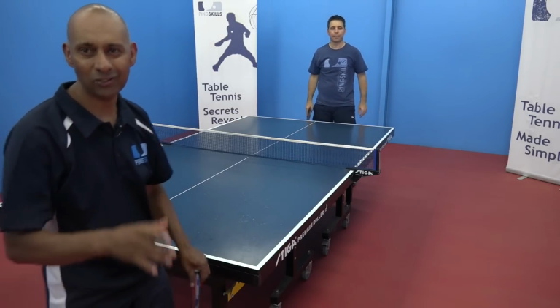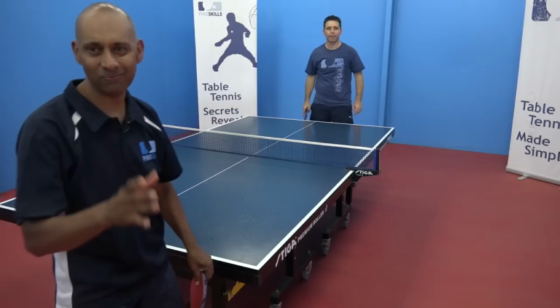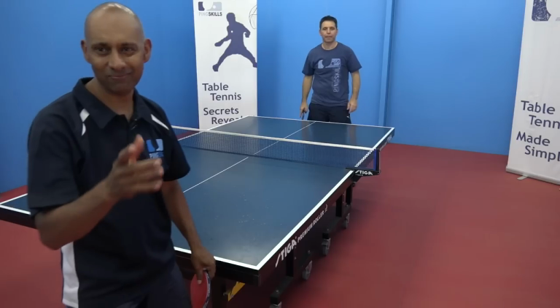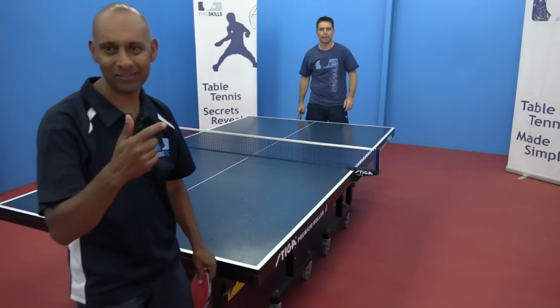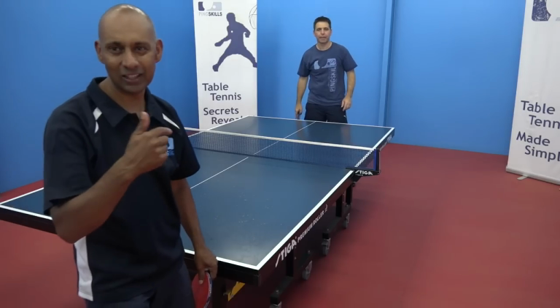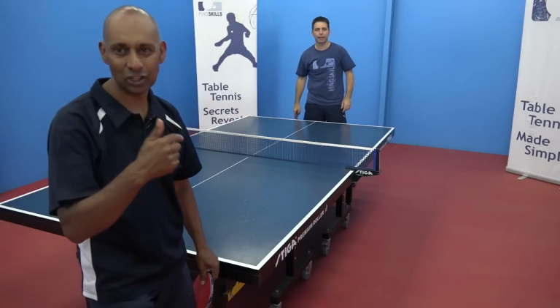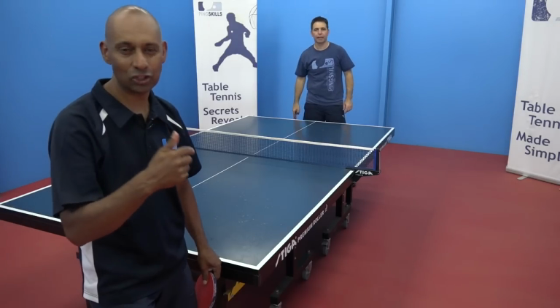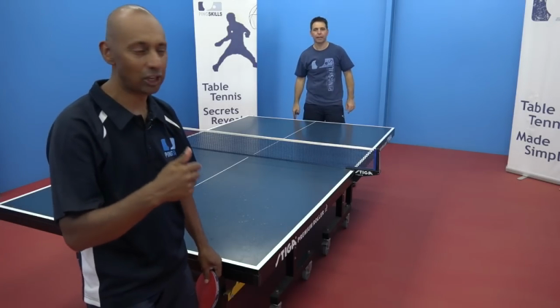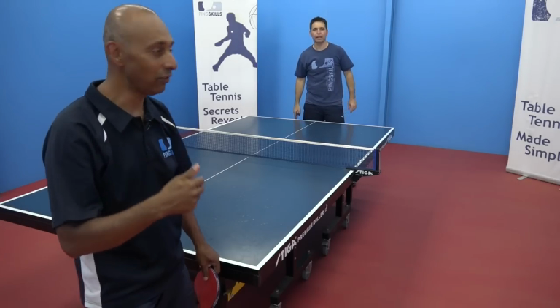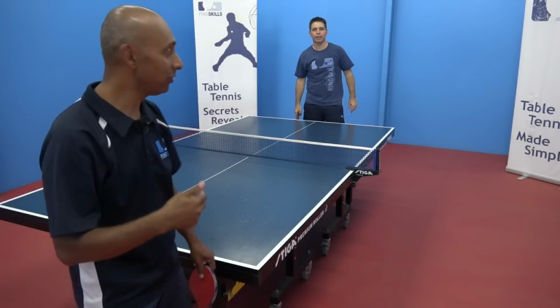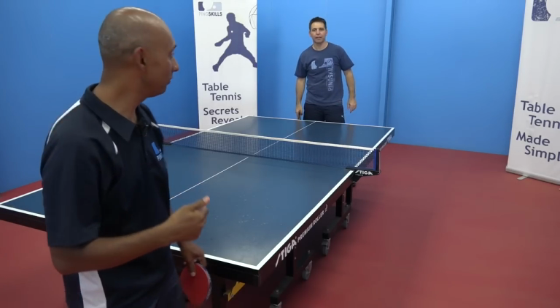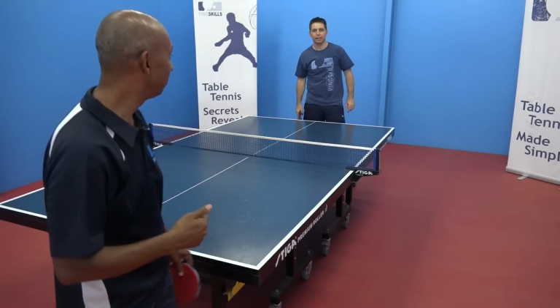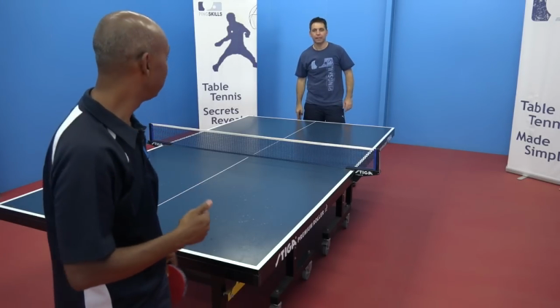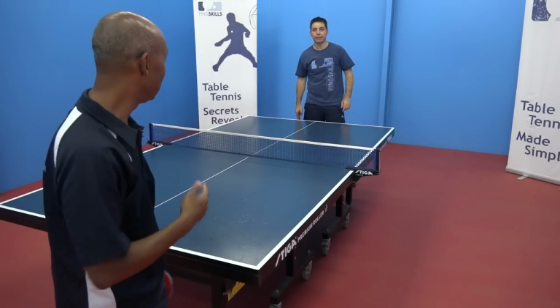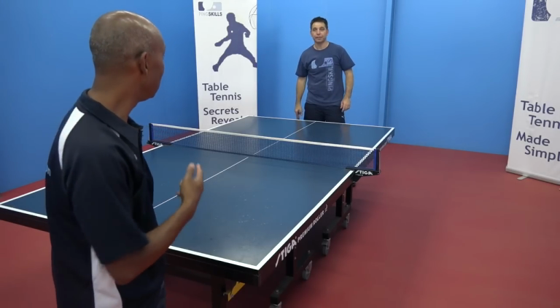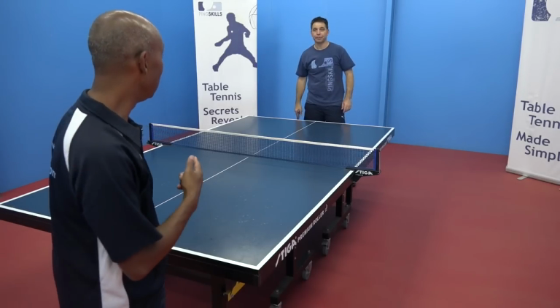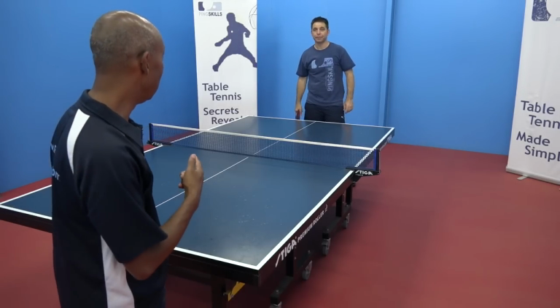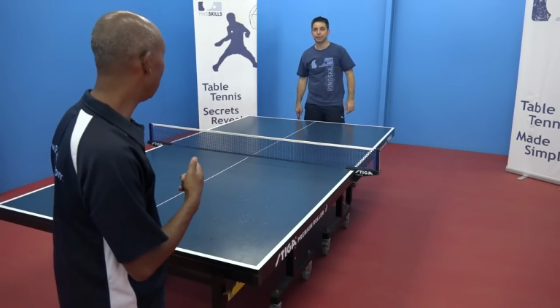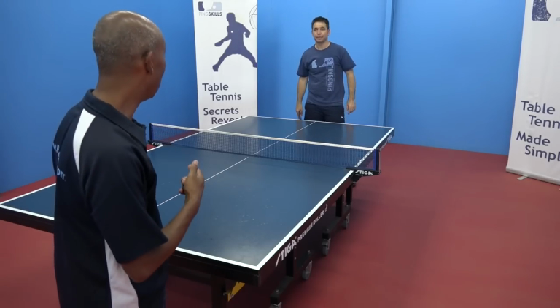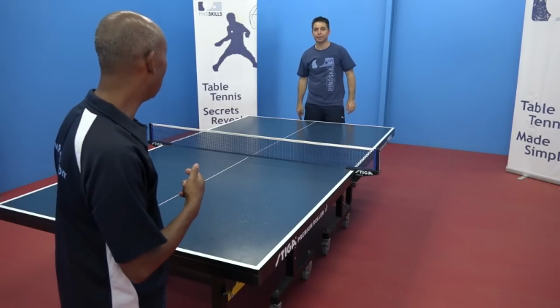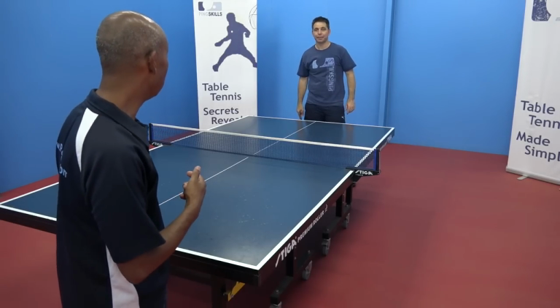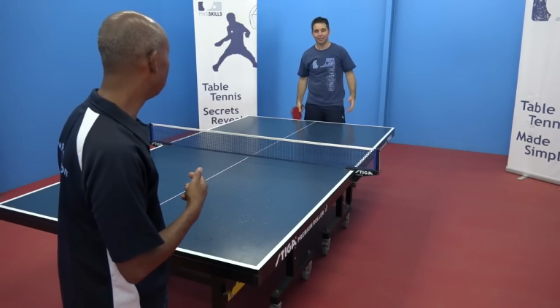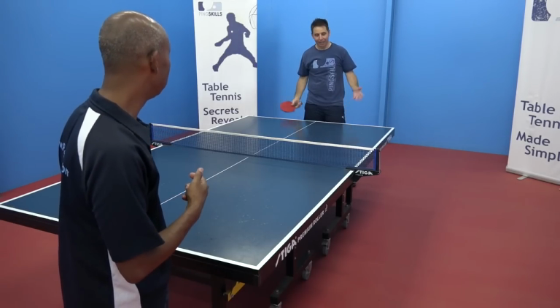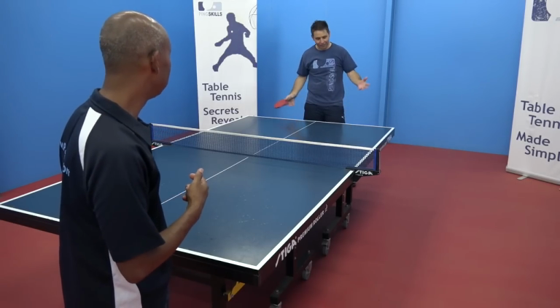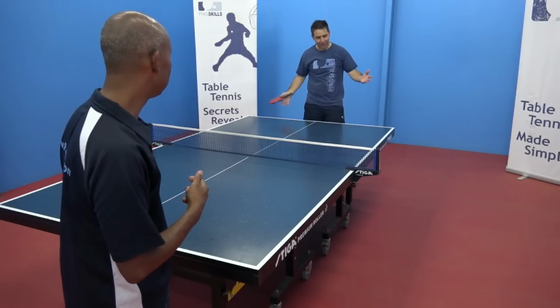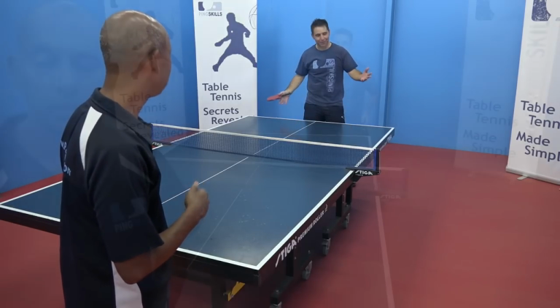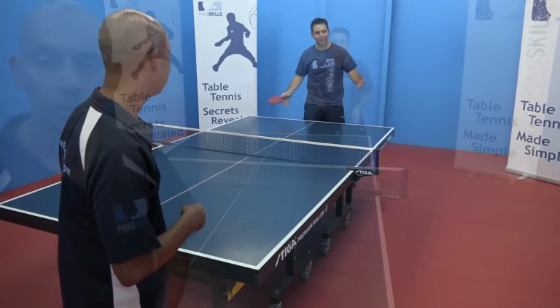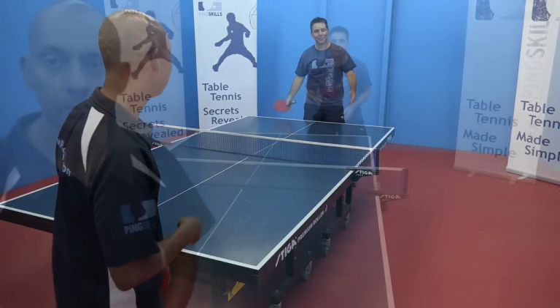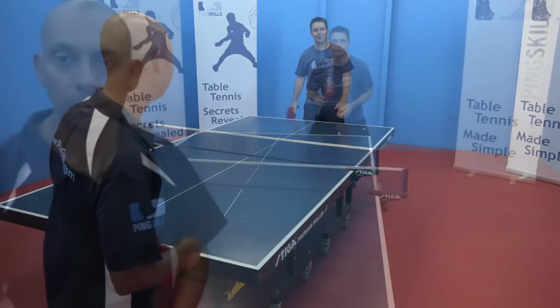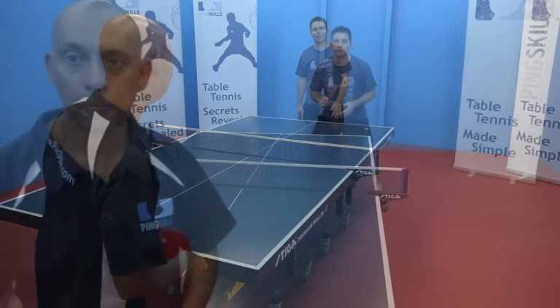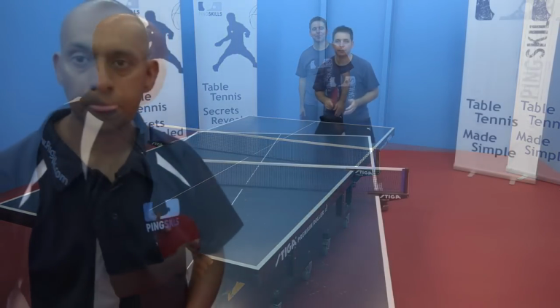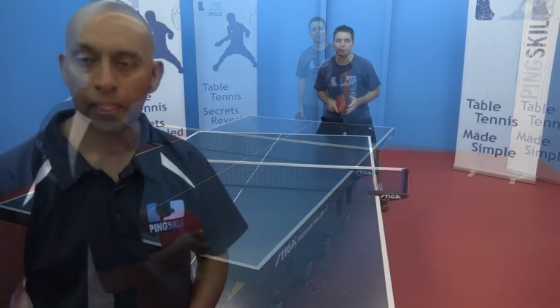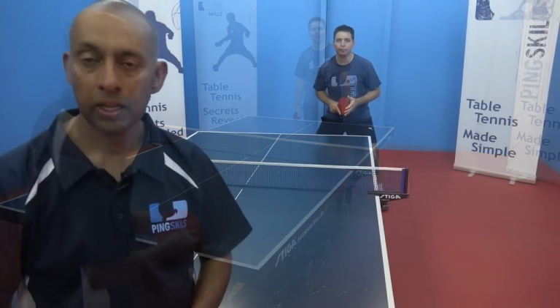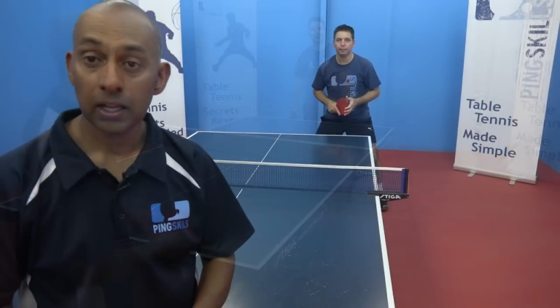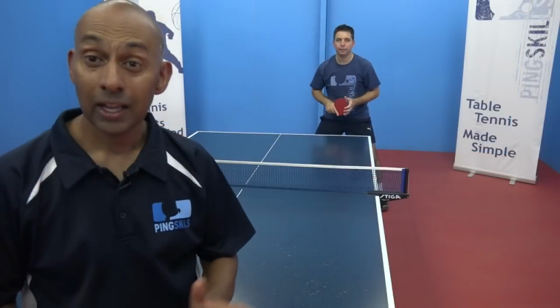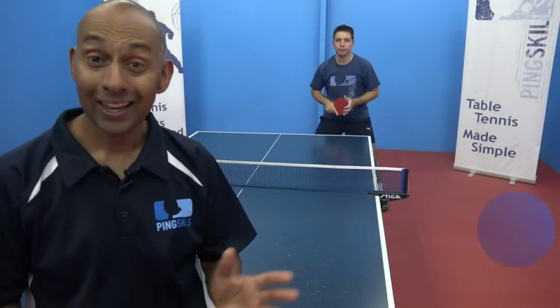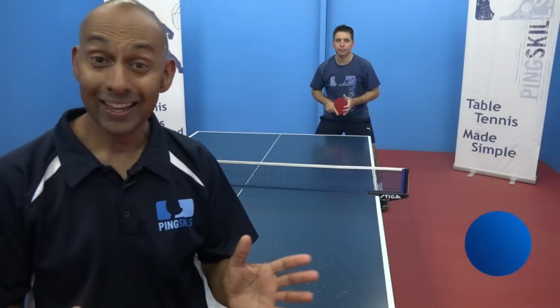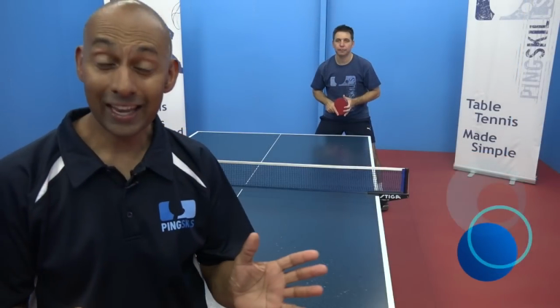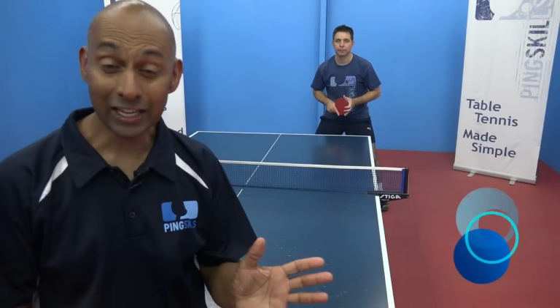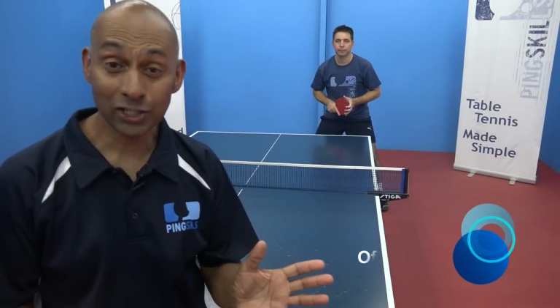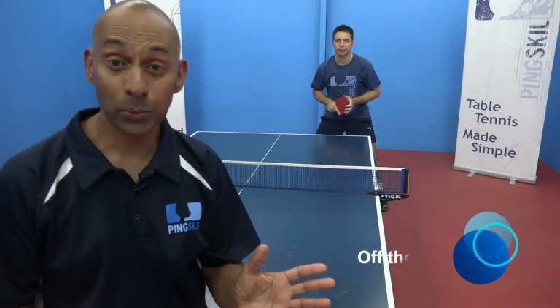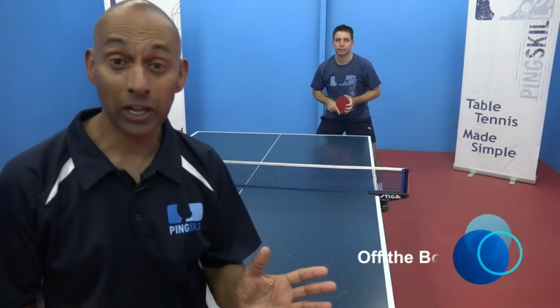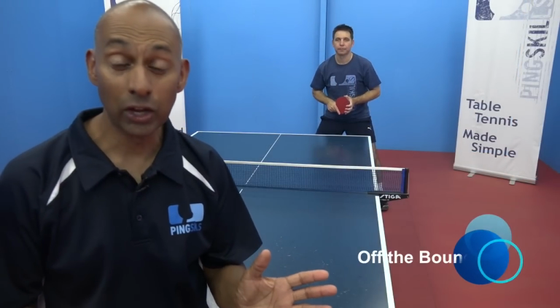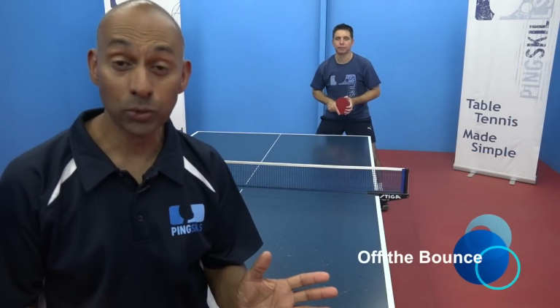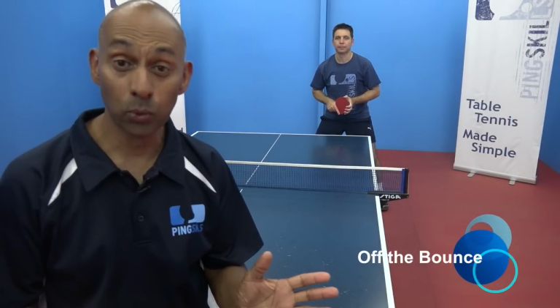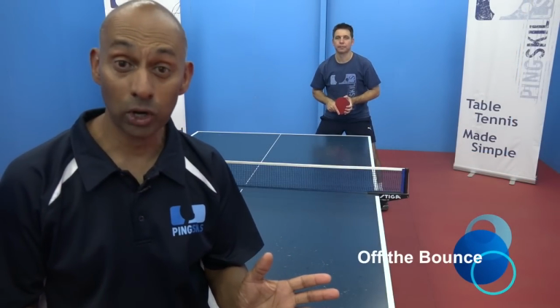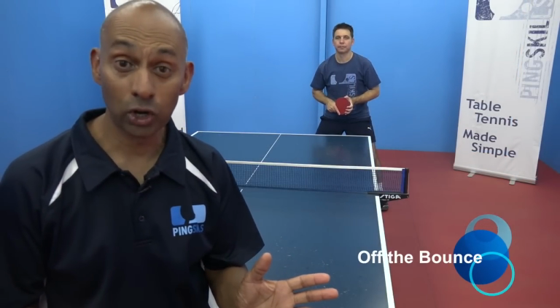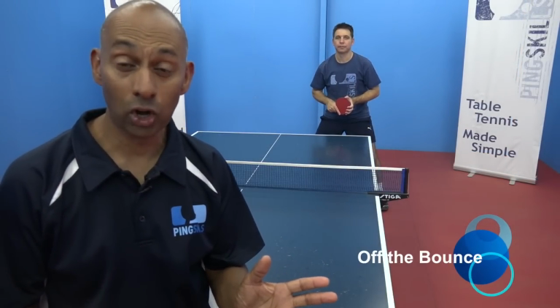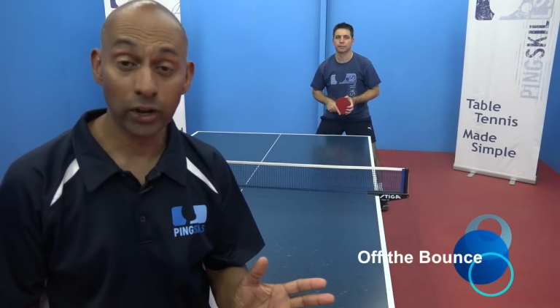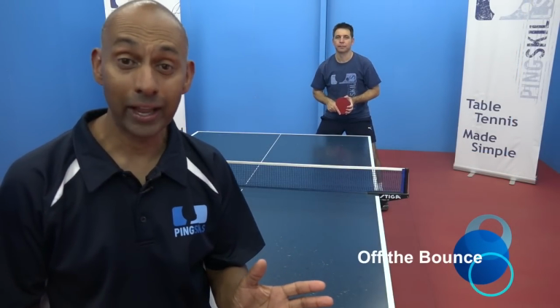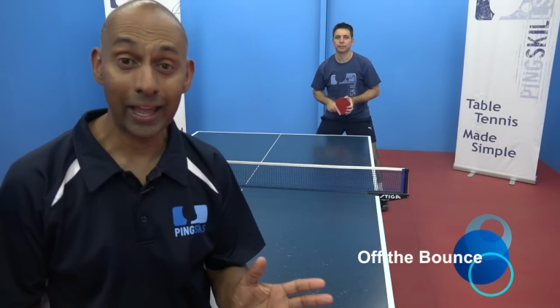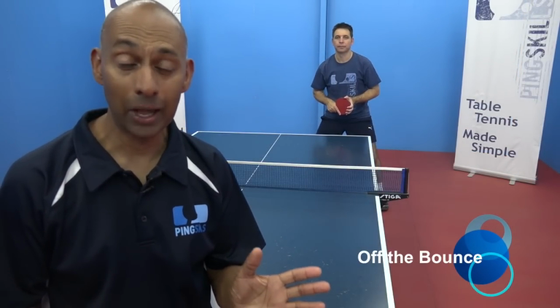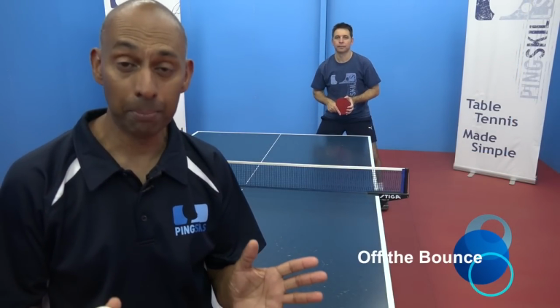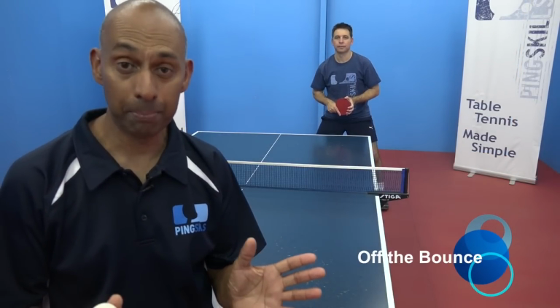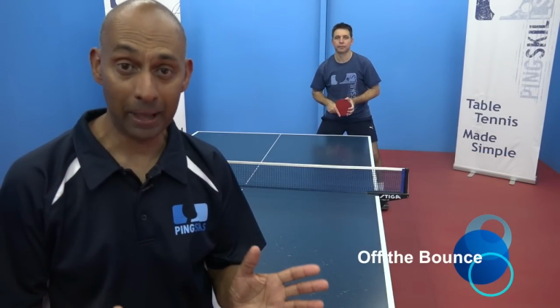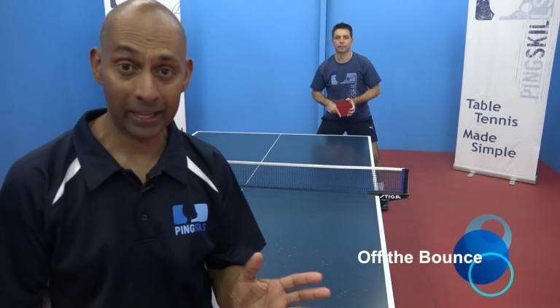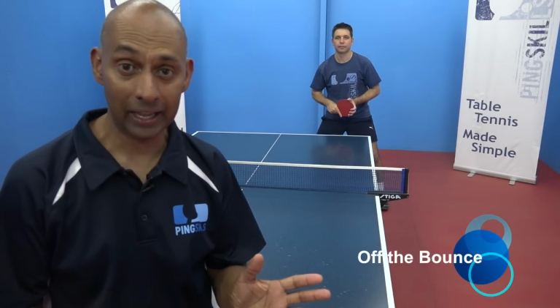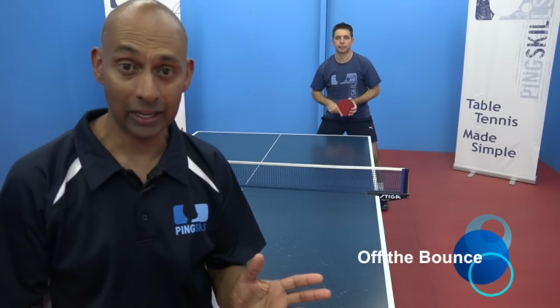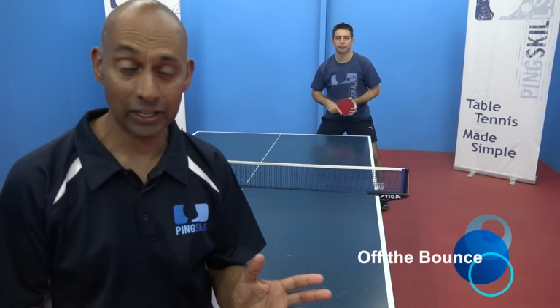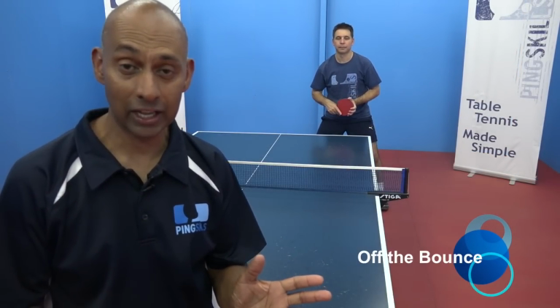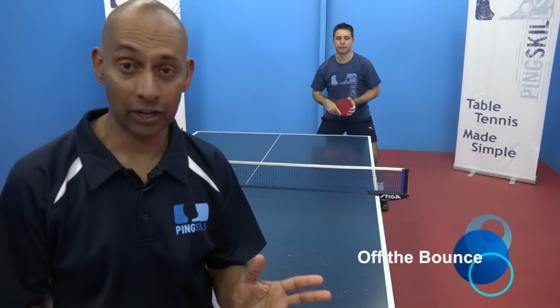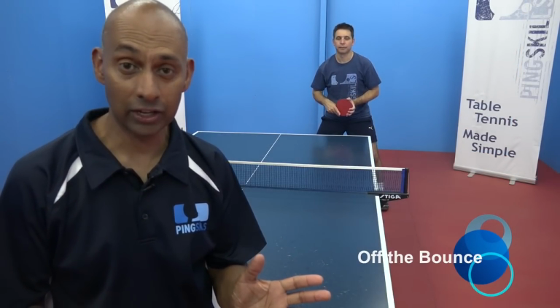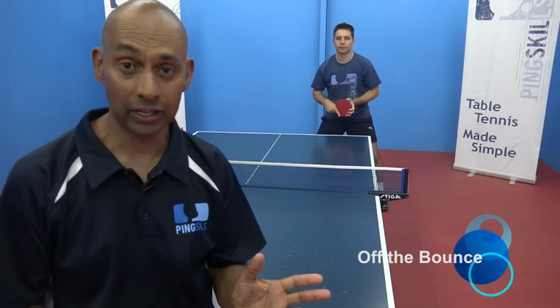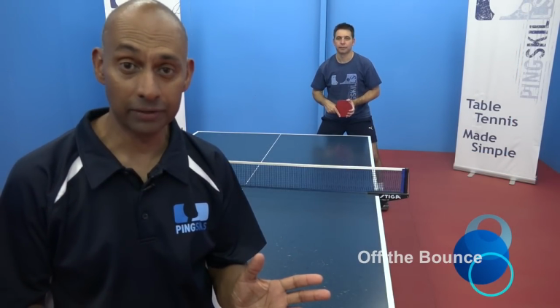So Jeff, you did well. Next we're going to work on our backhand counter hit.